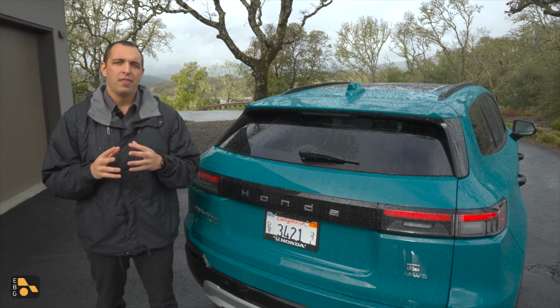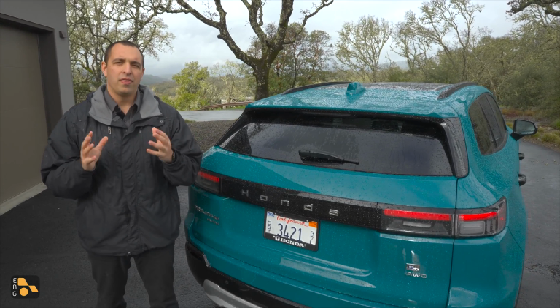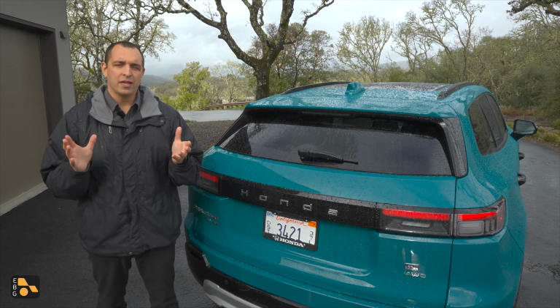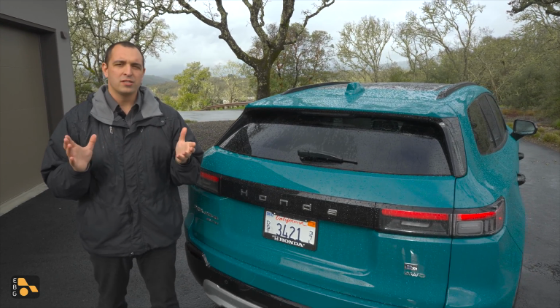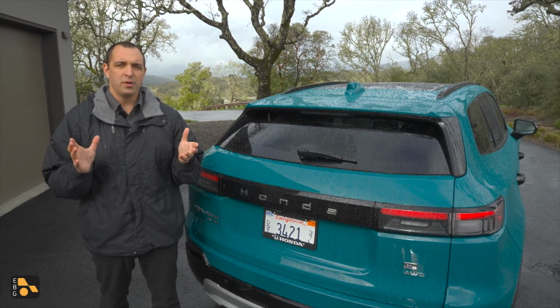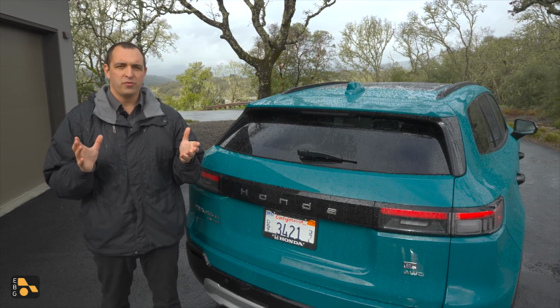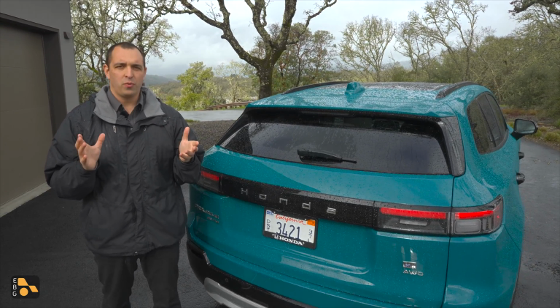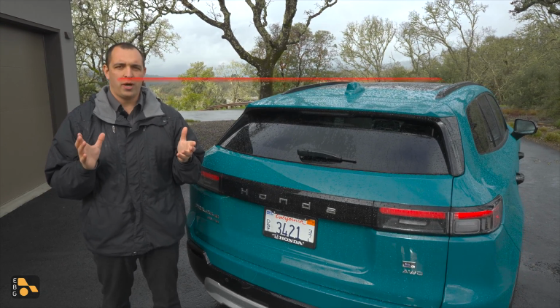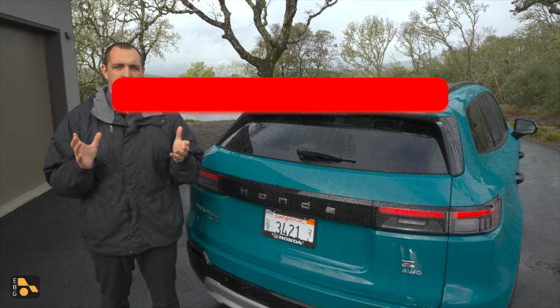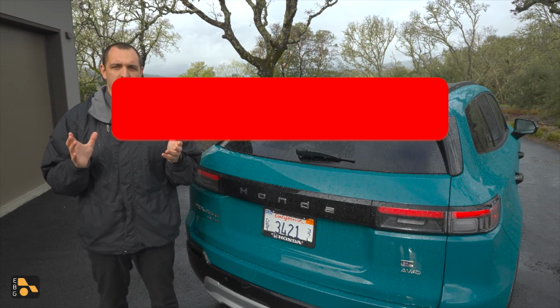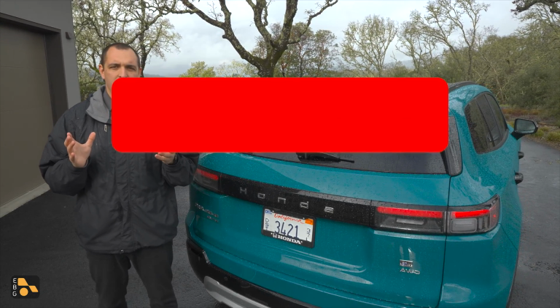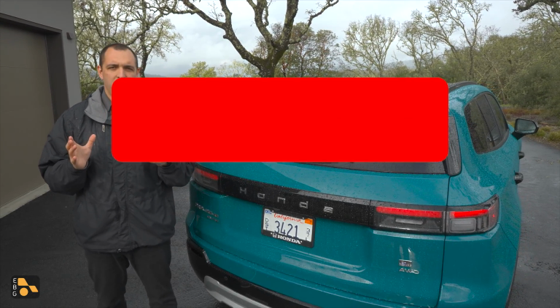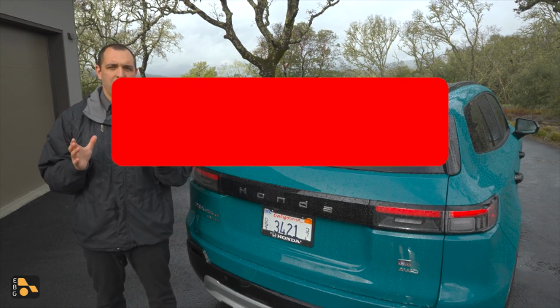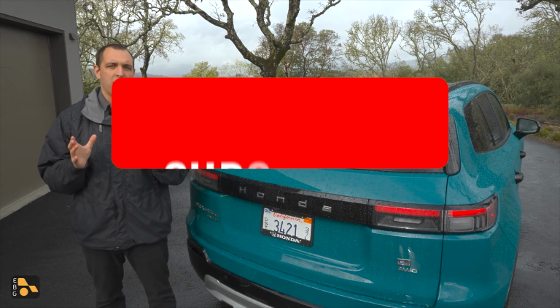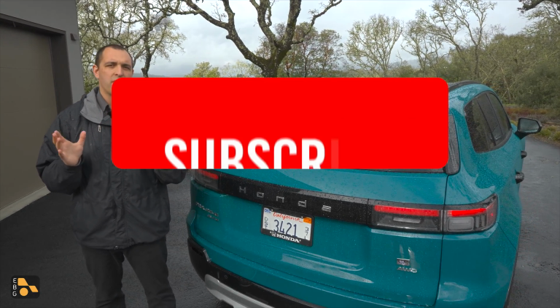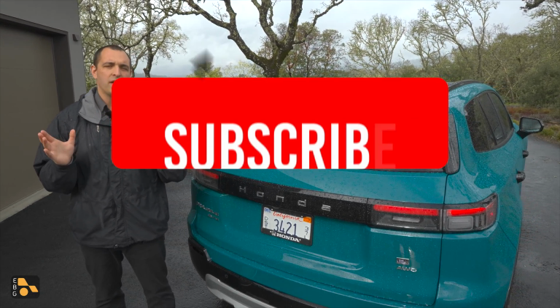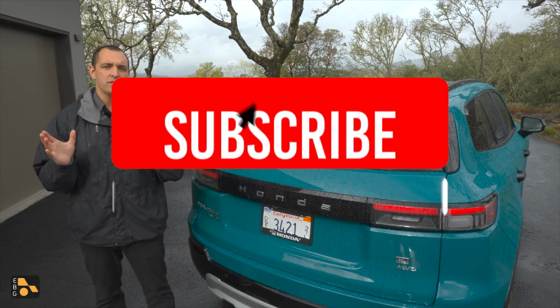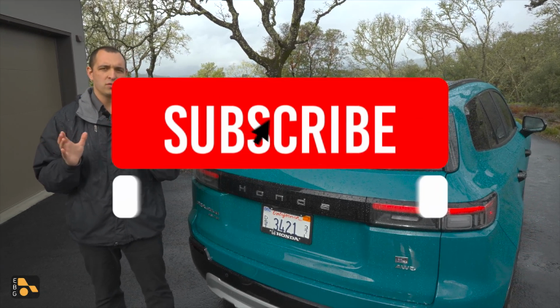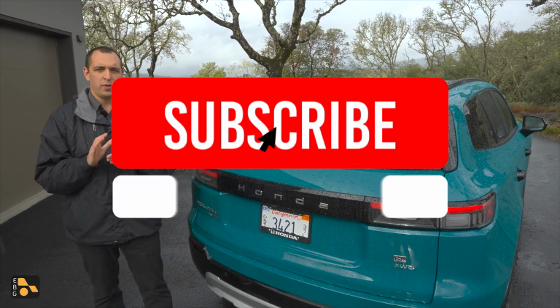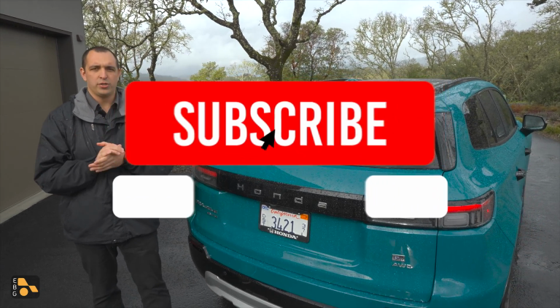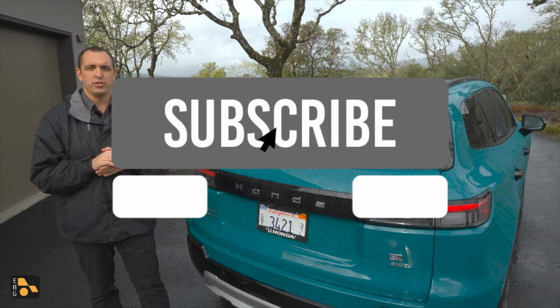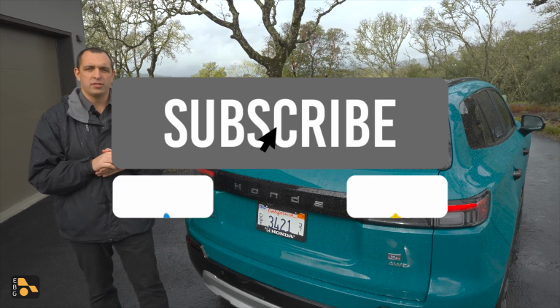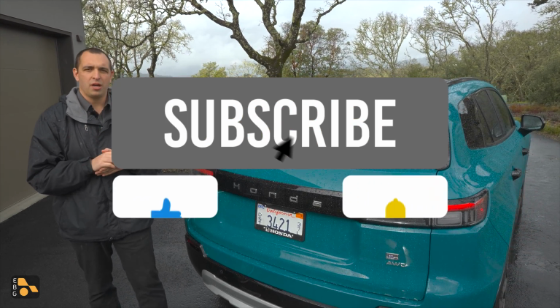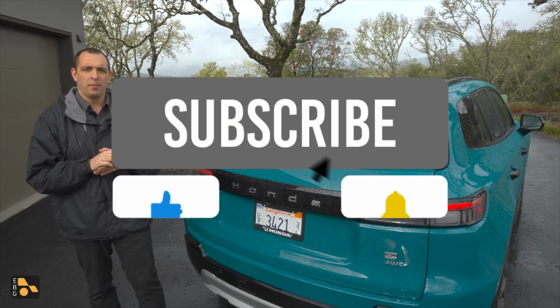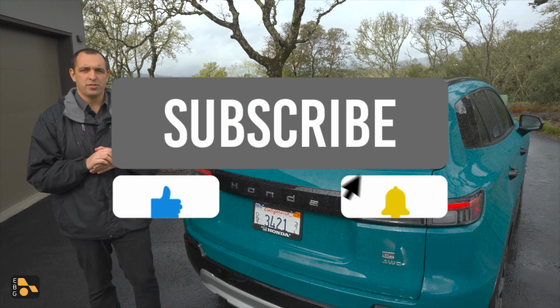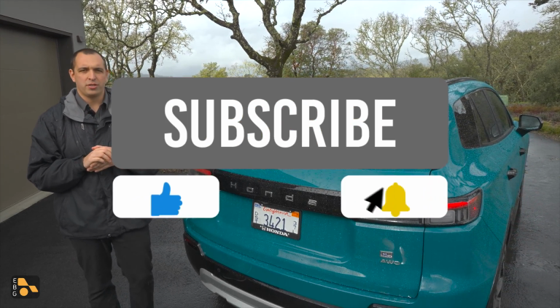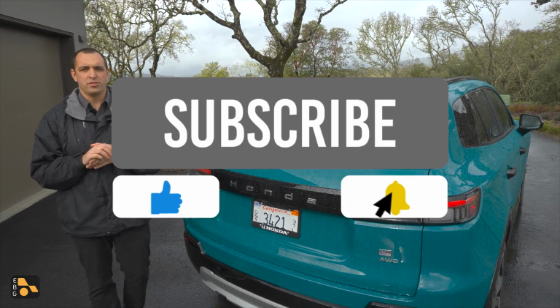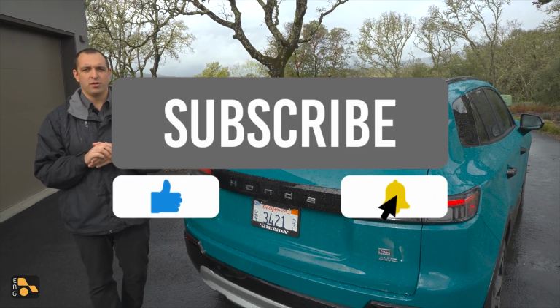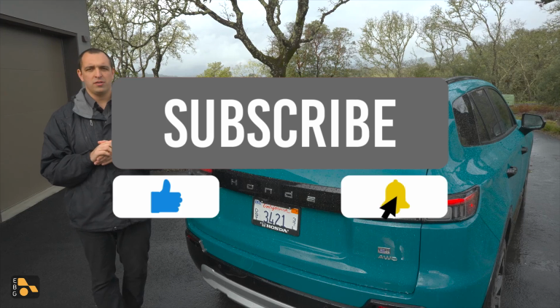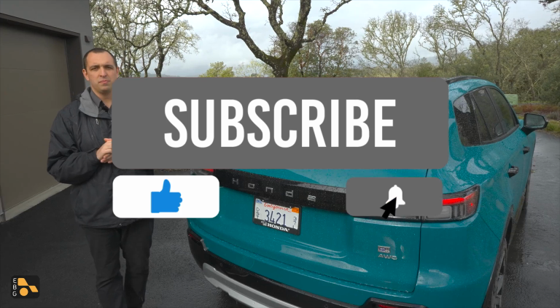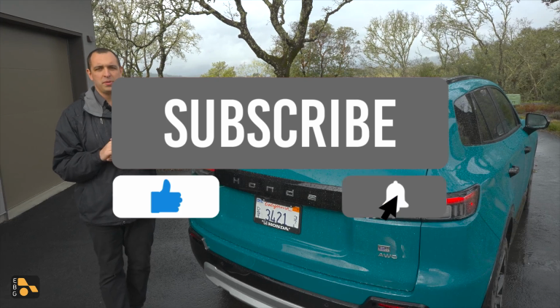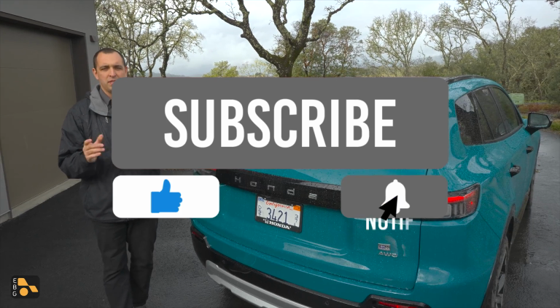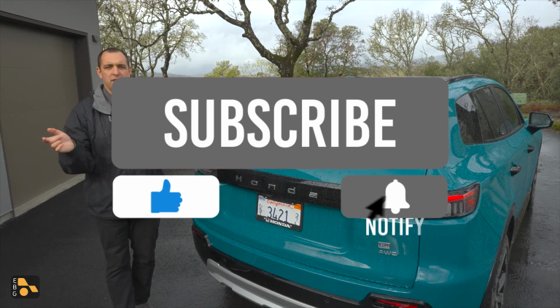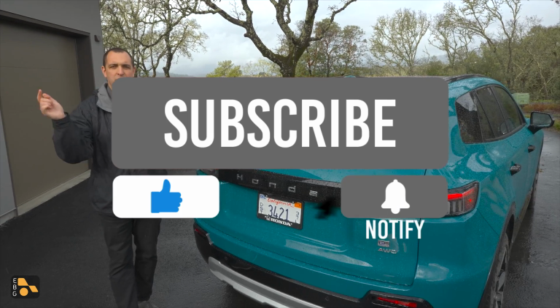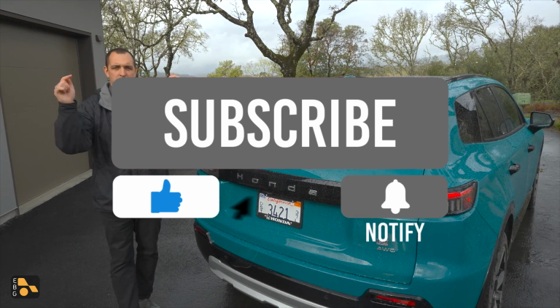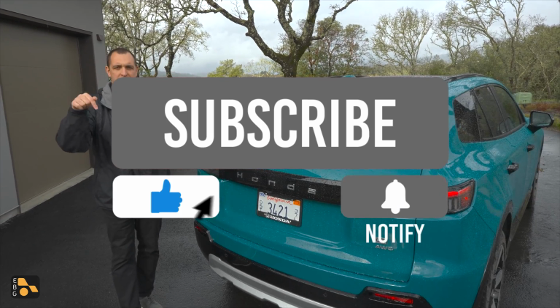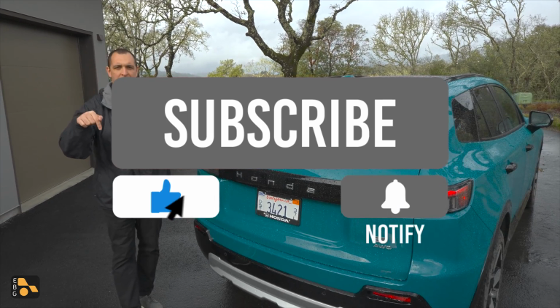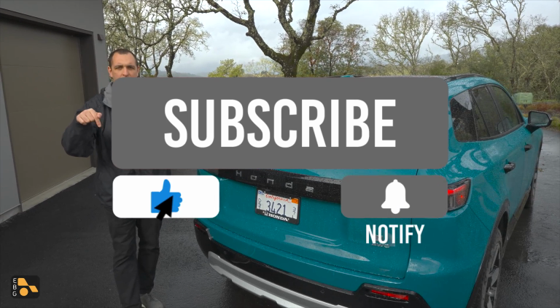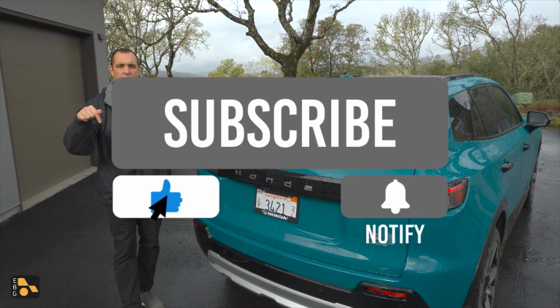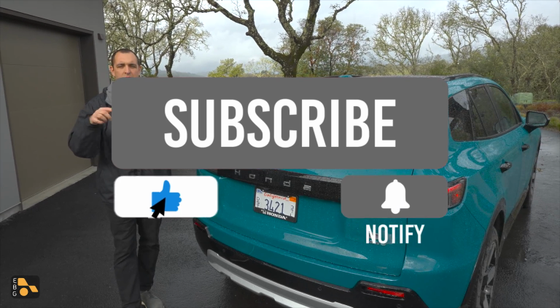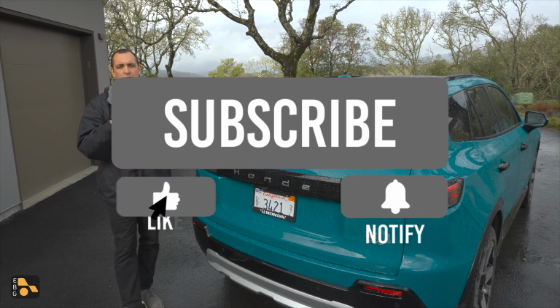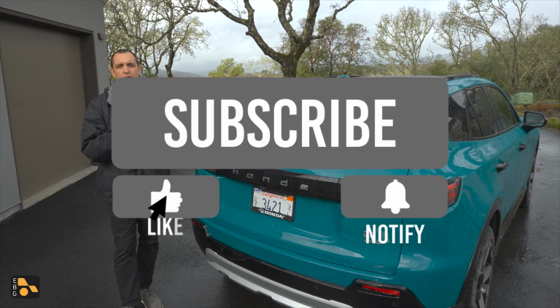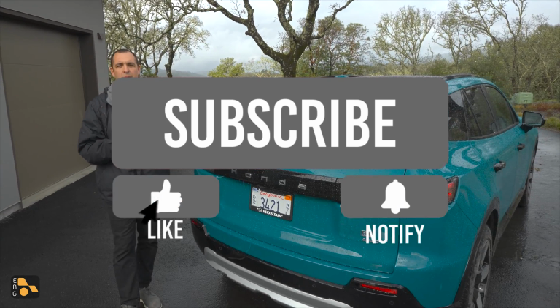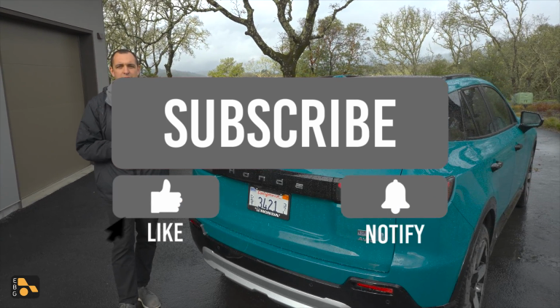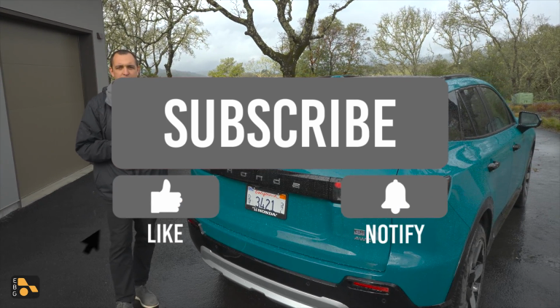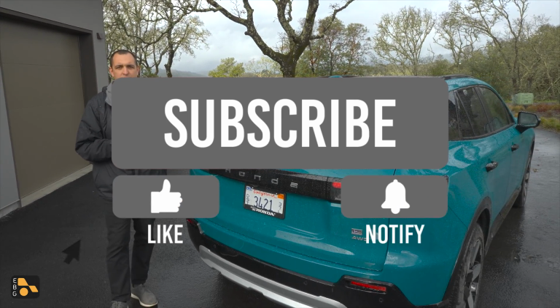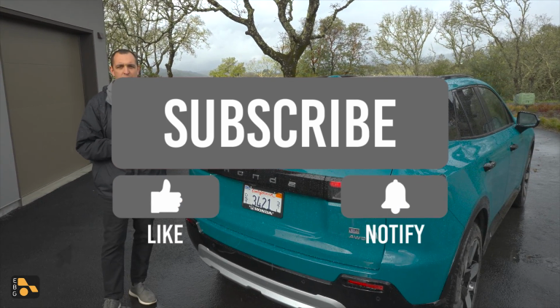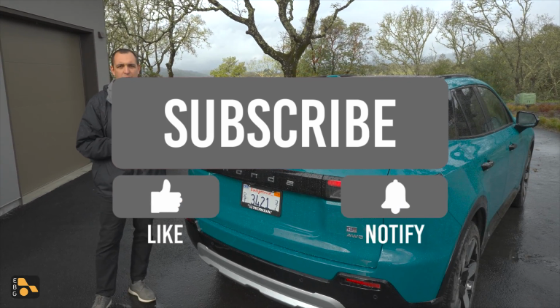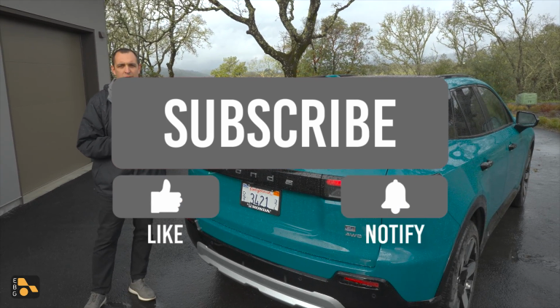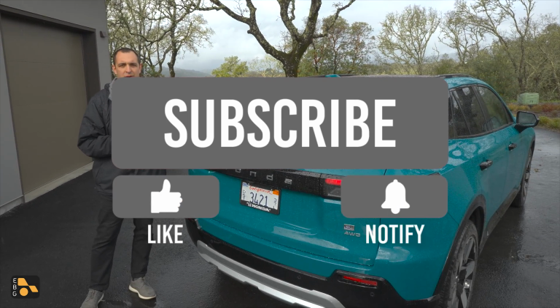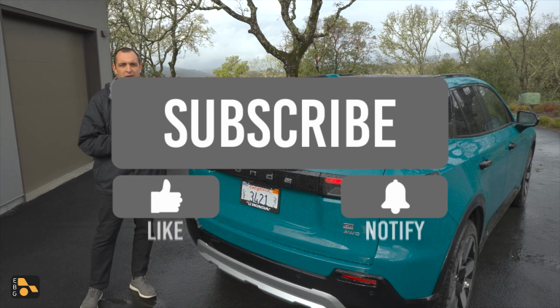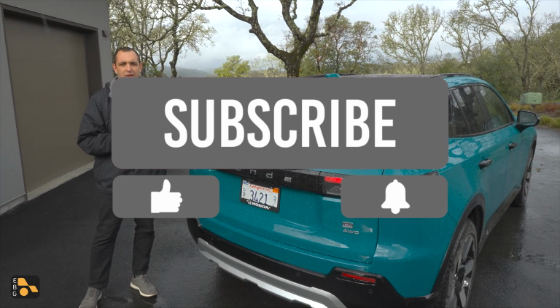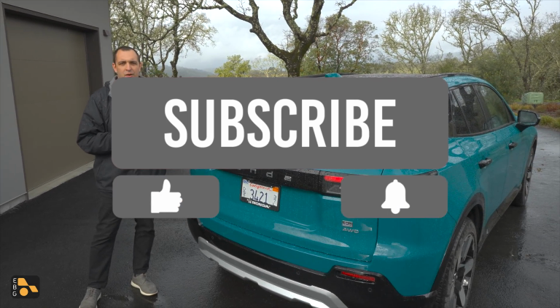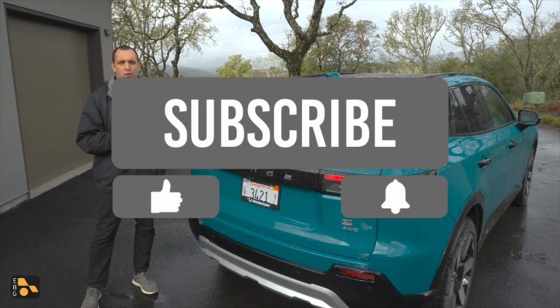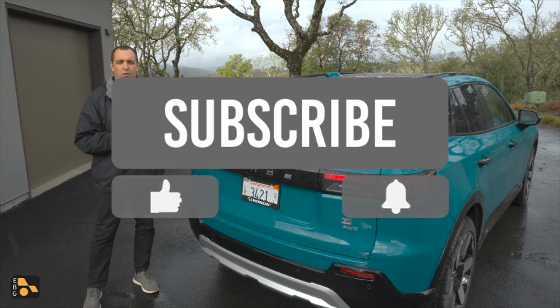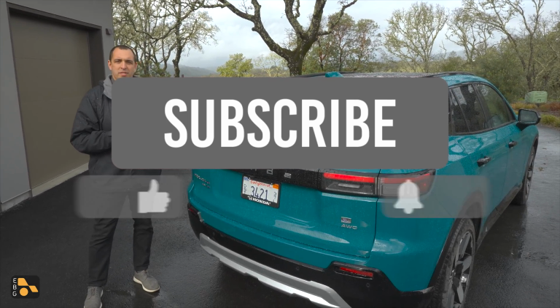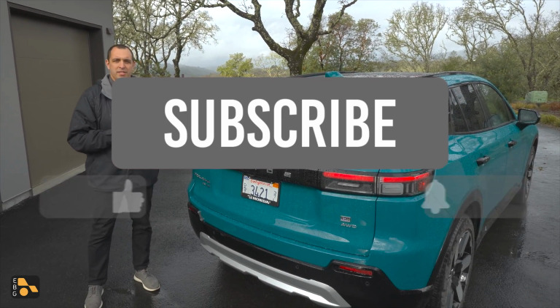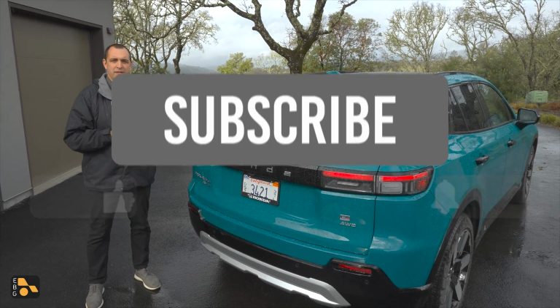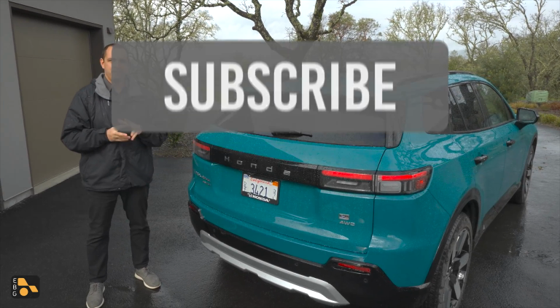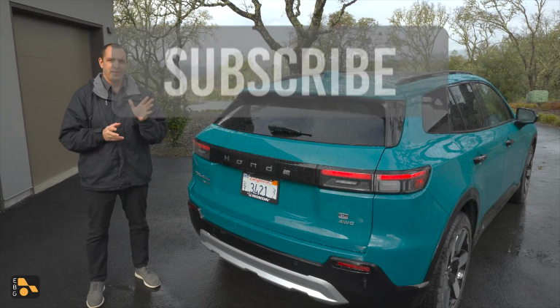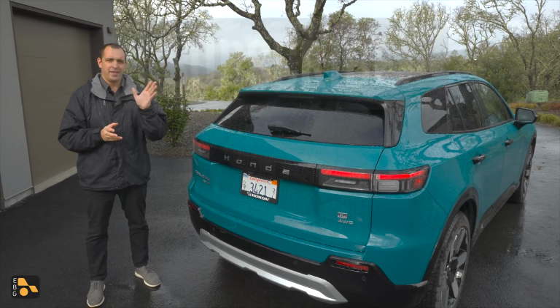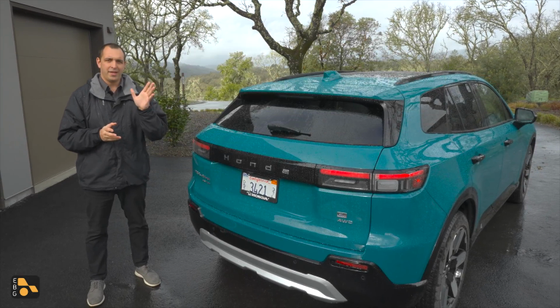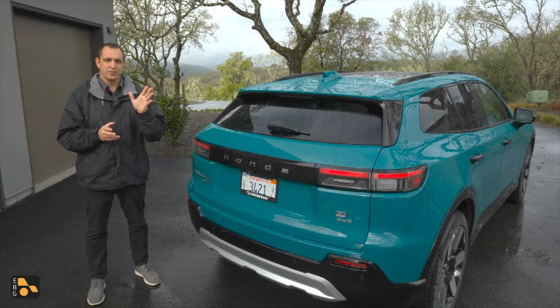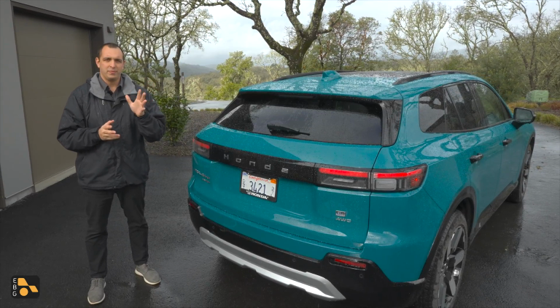Thanks so much for watching. If you have any thoughts, questions, comments, or concerns, please leave those down in the comment section below. We'll hope to see you in the next one.